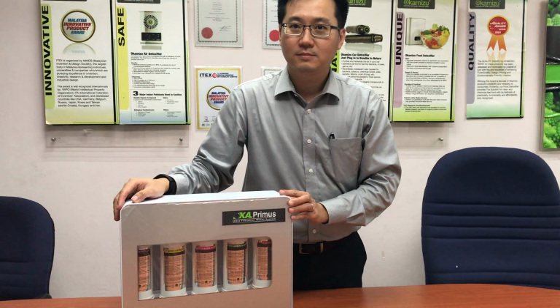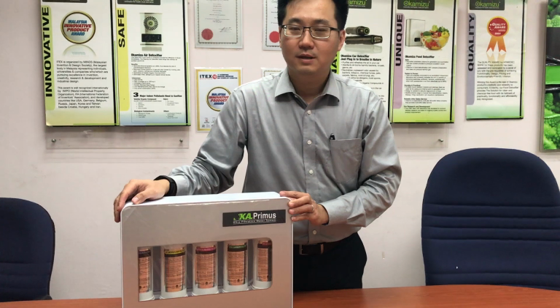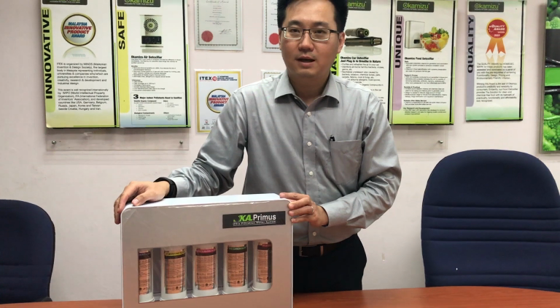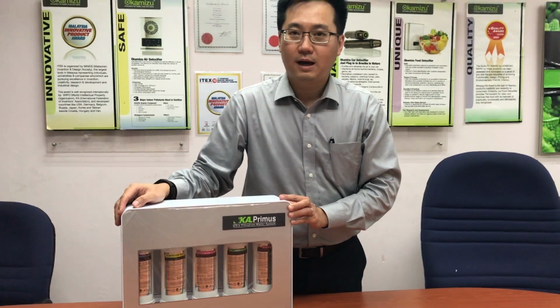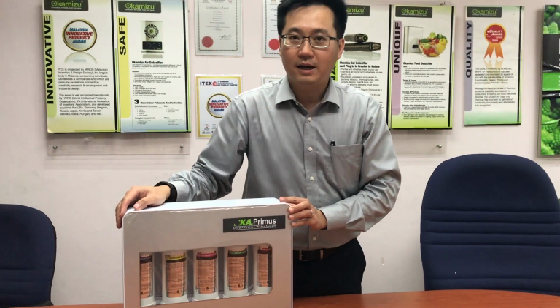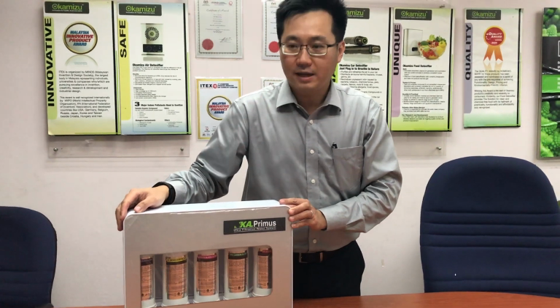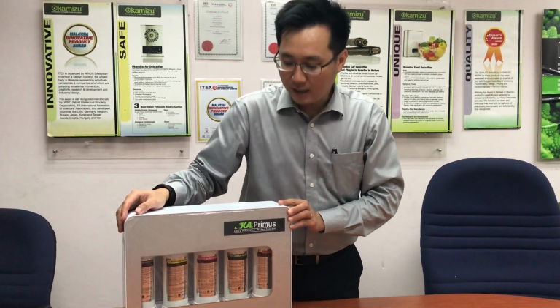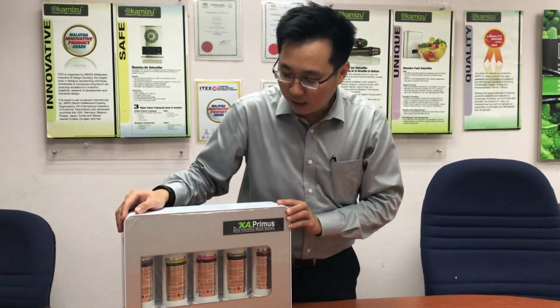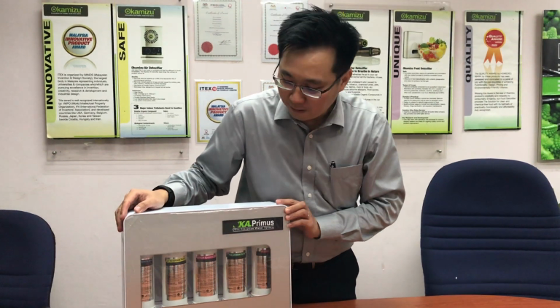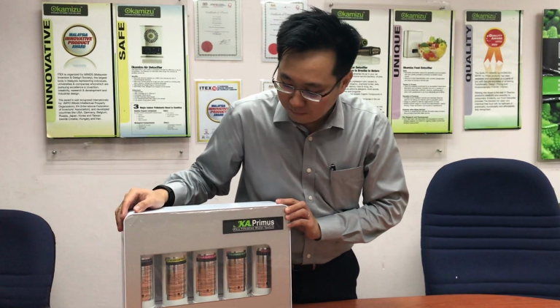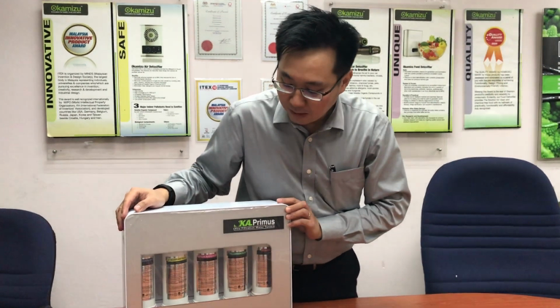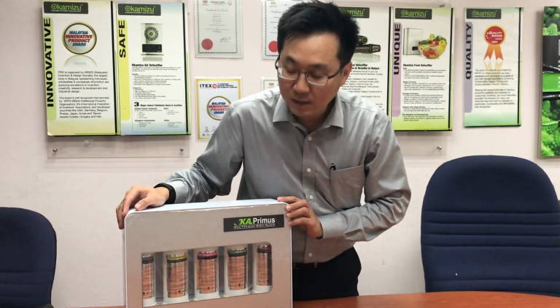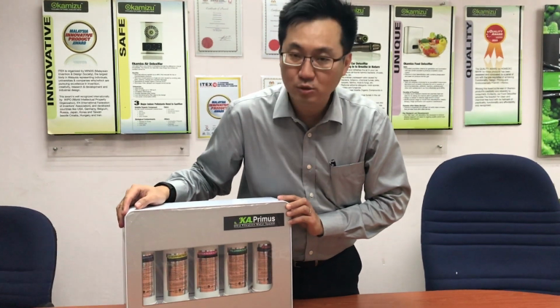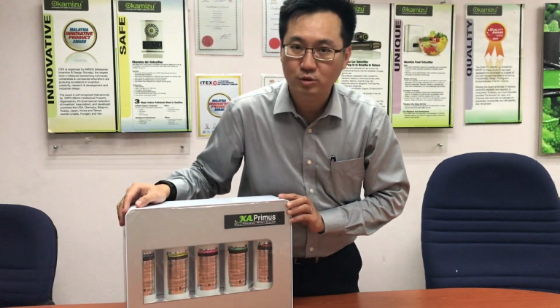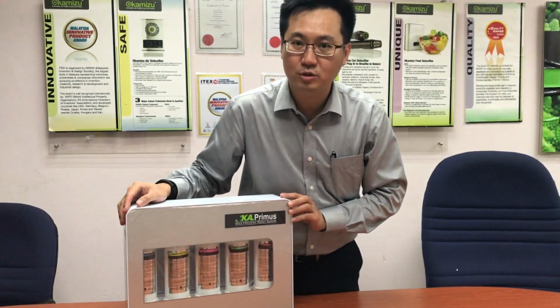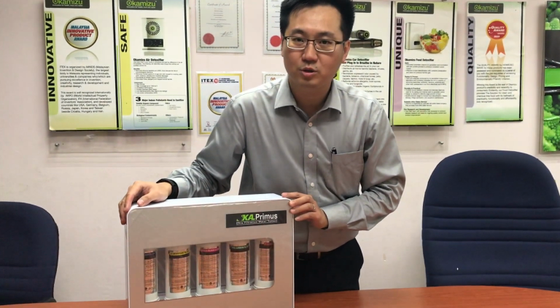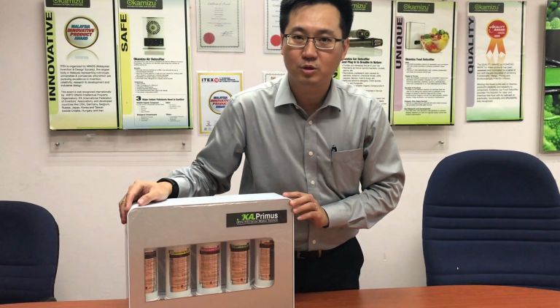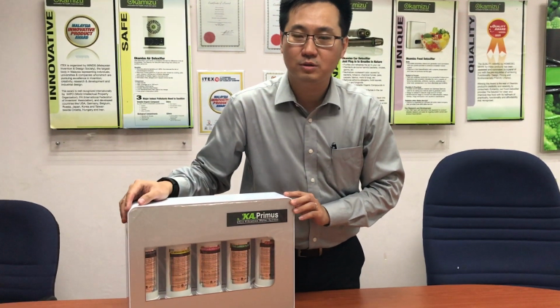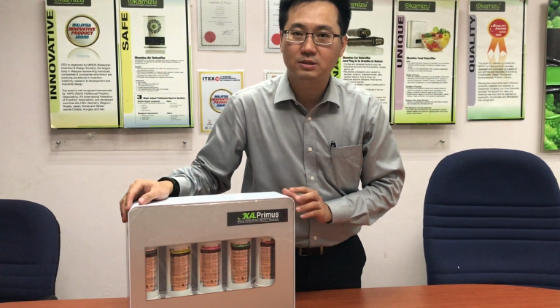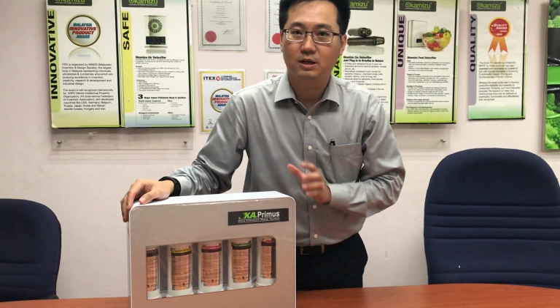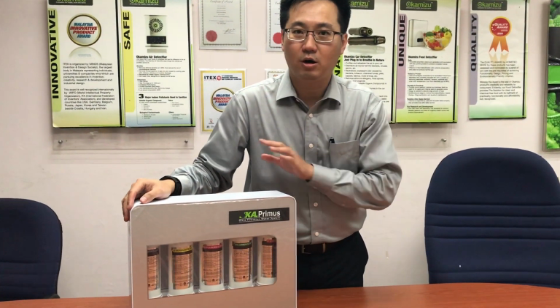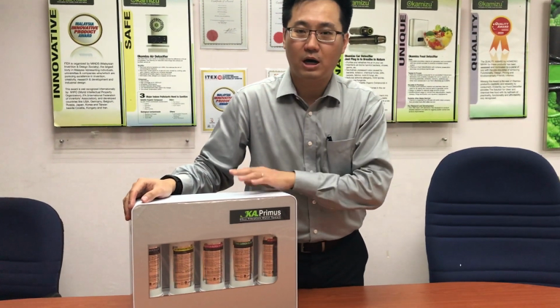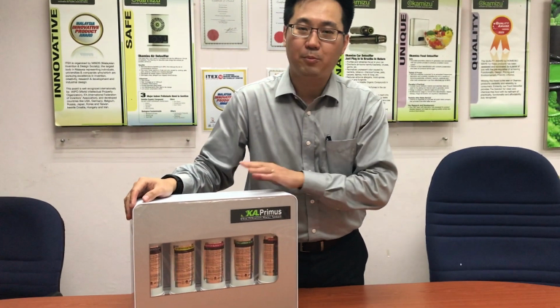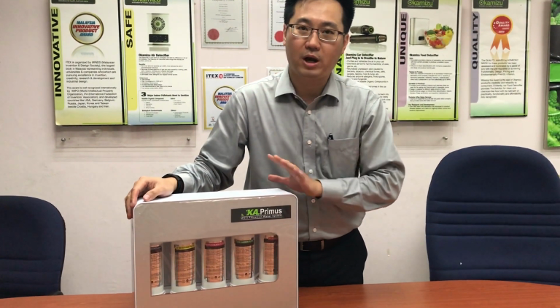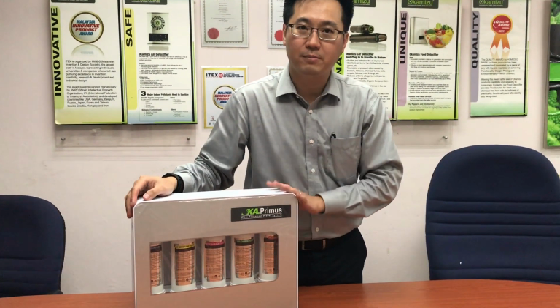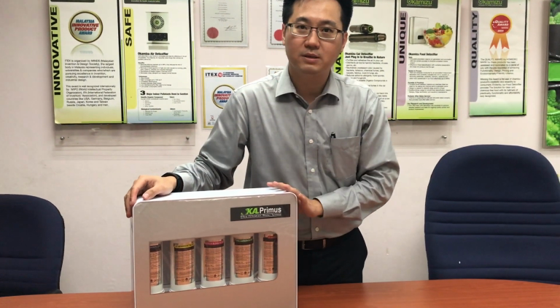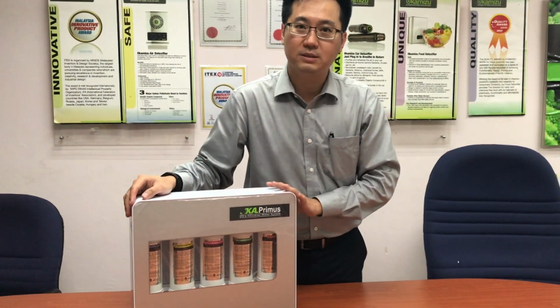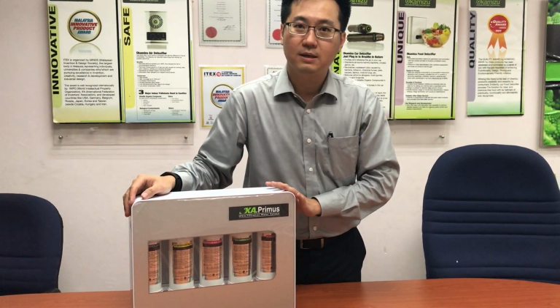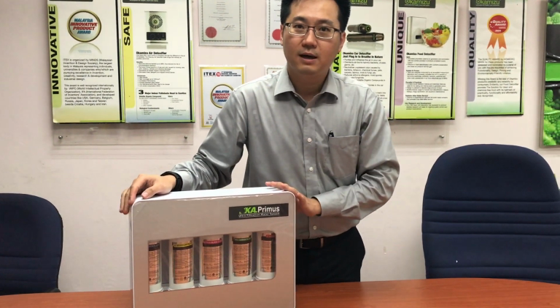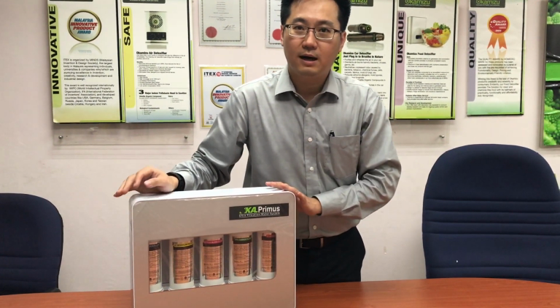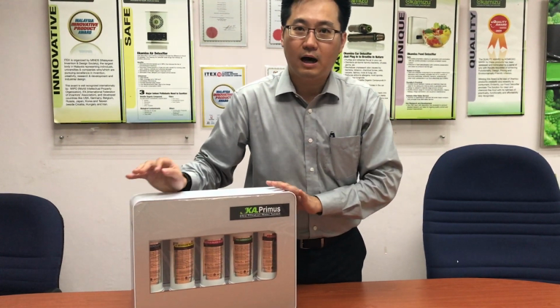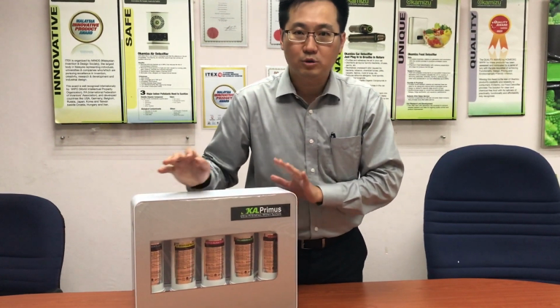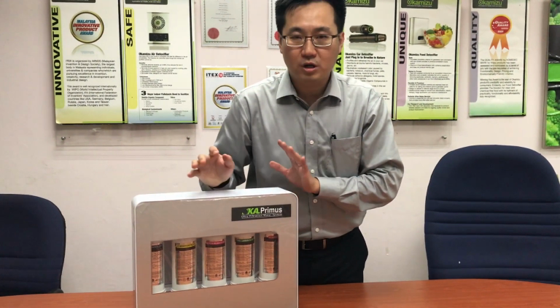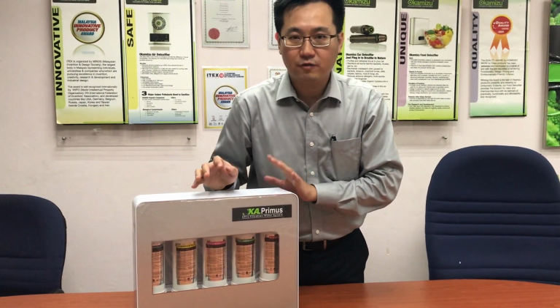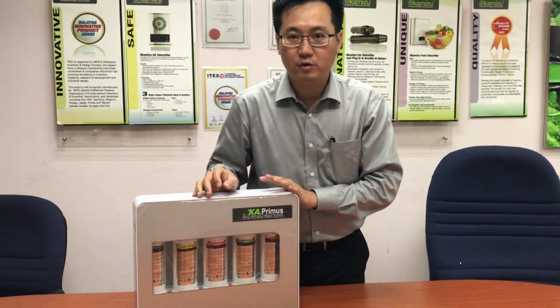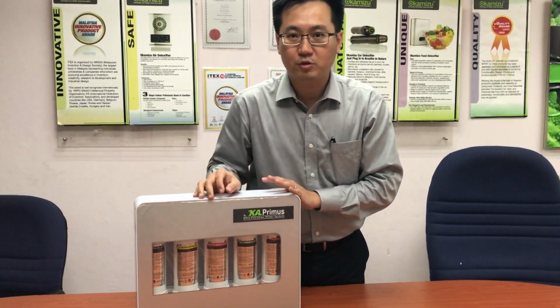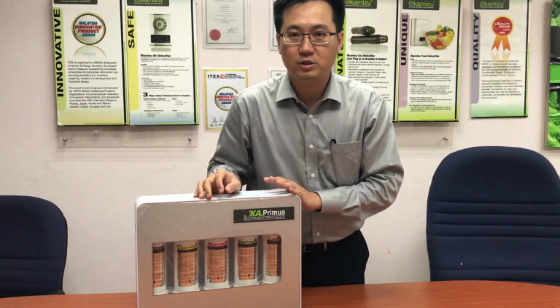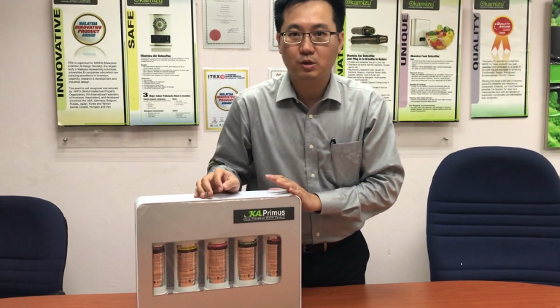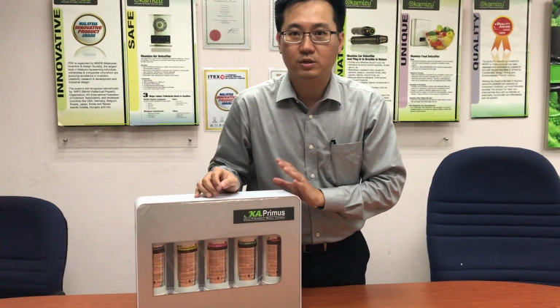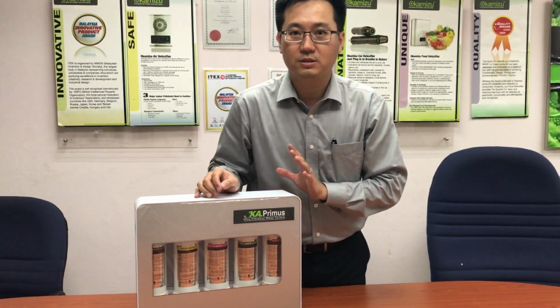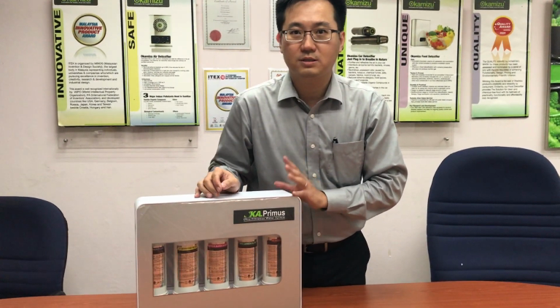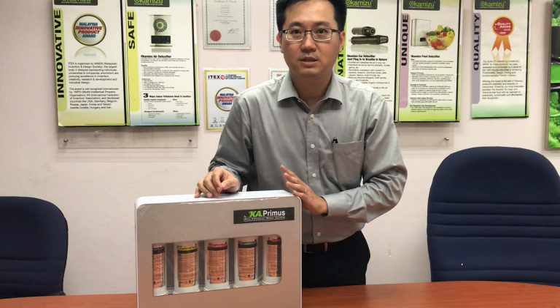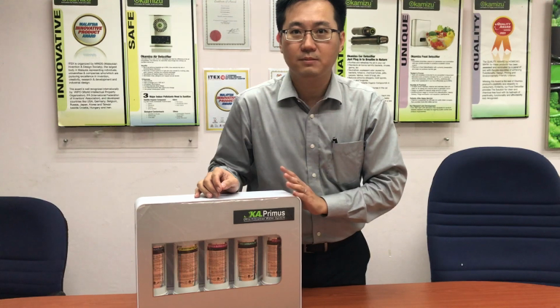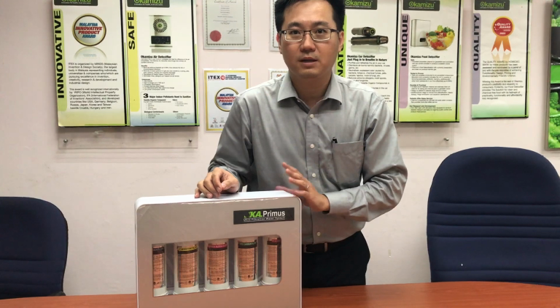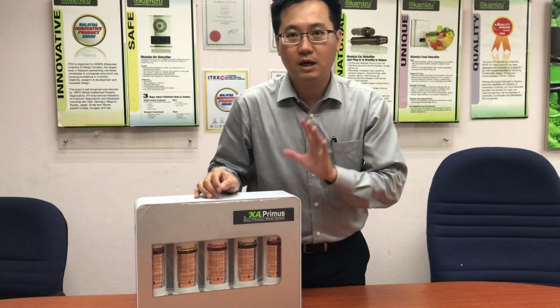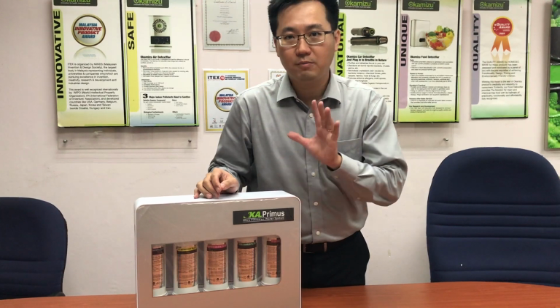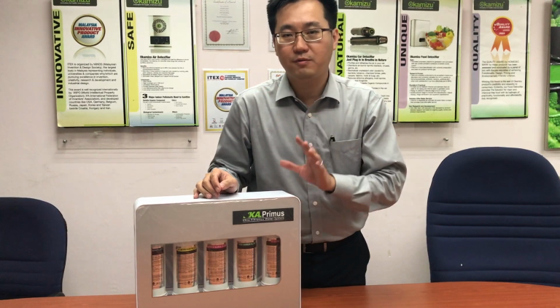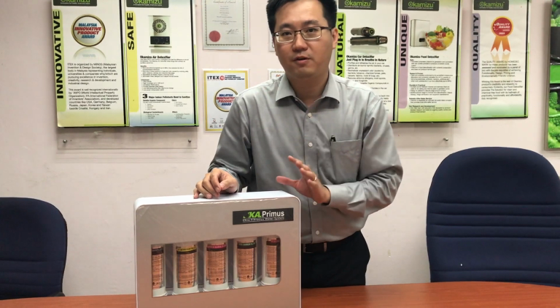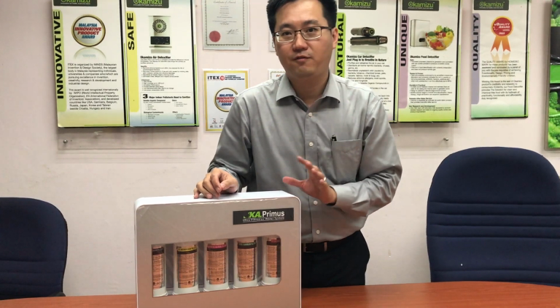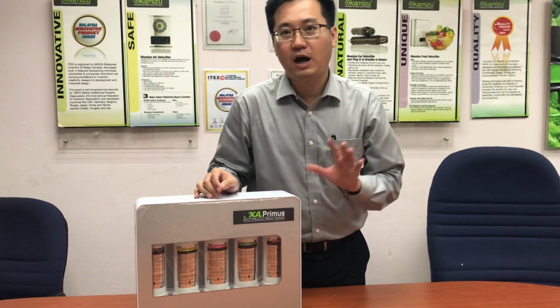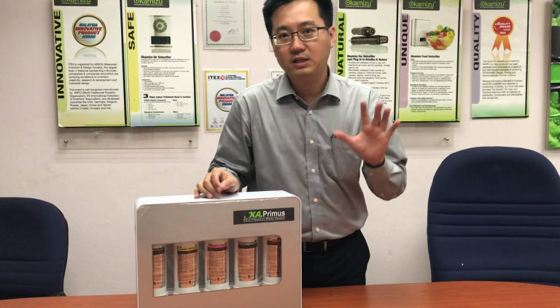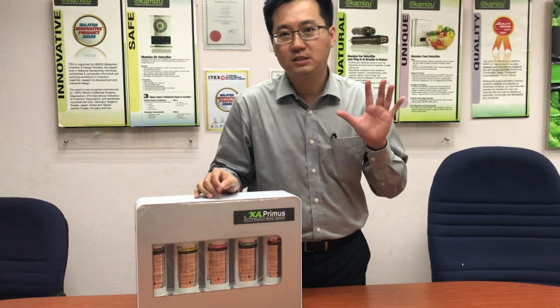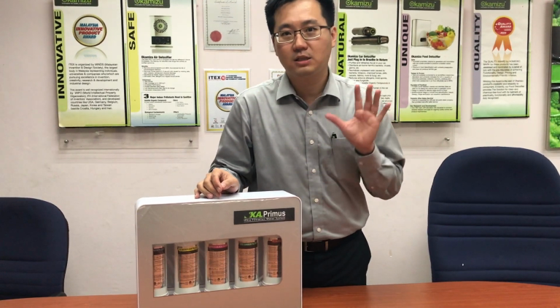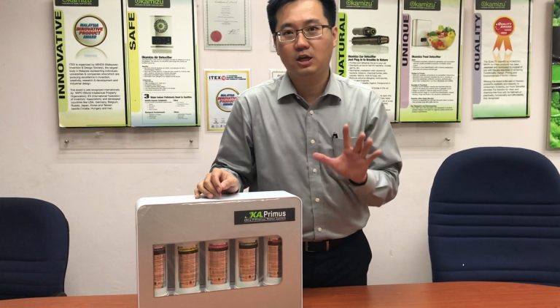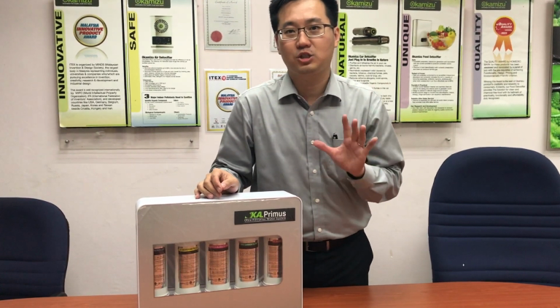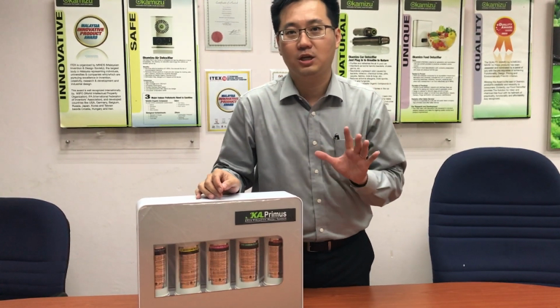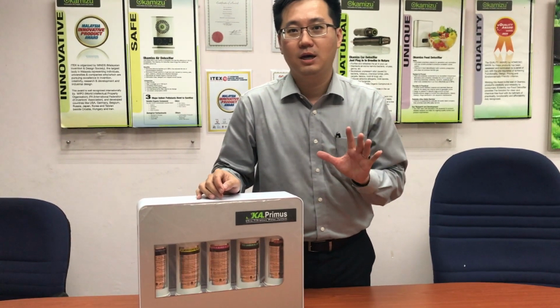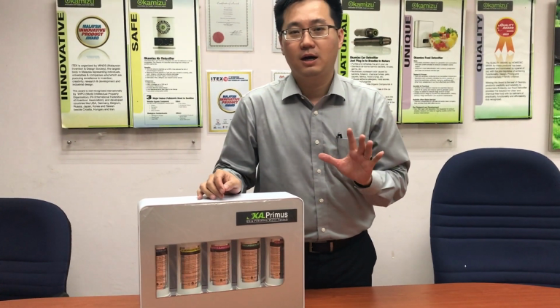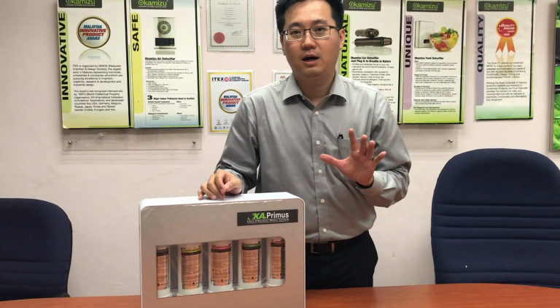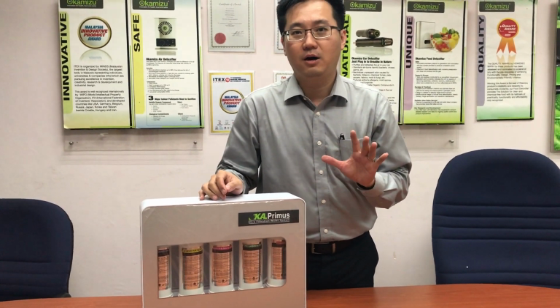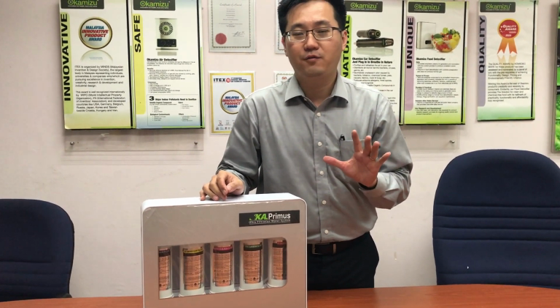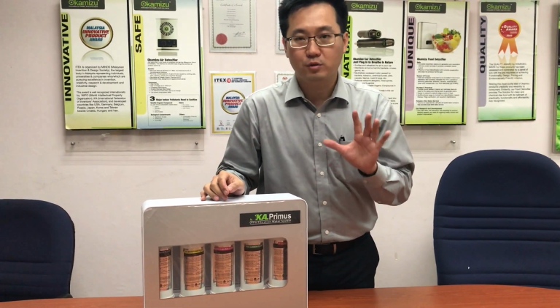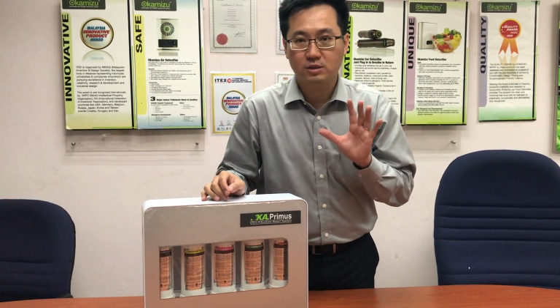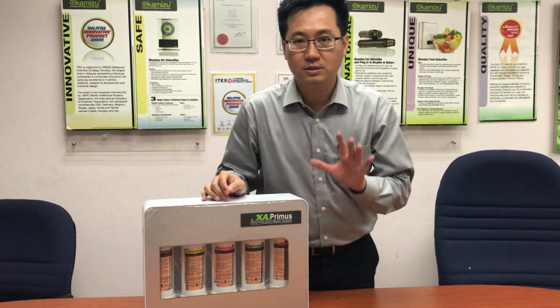Let me introduce to you — this is the Oka Primus Ultra Filtration Water System. It comes with five stage filters.